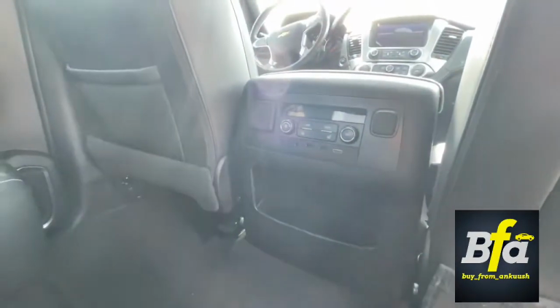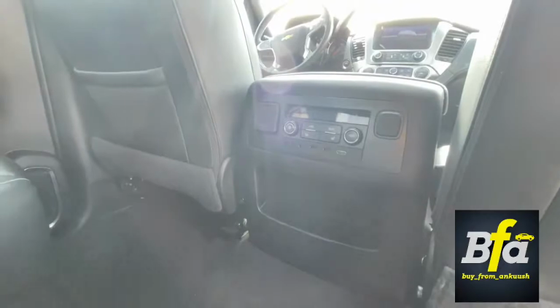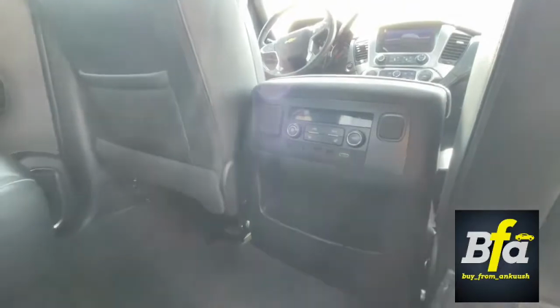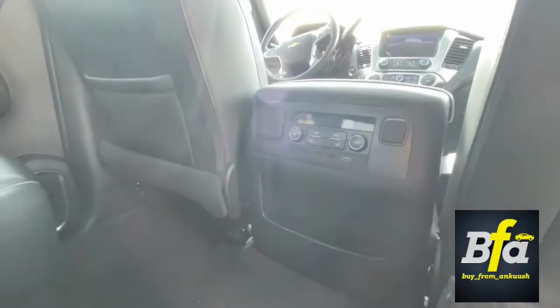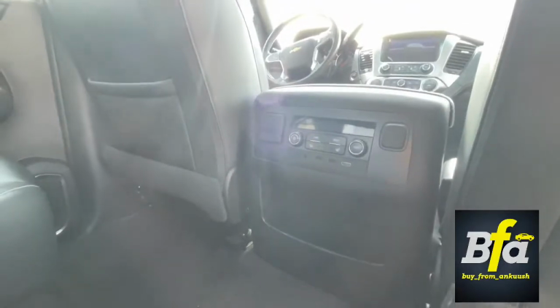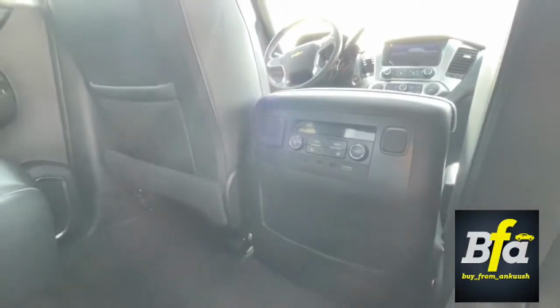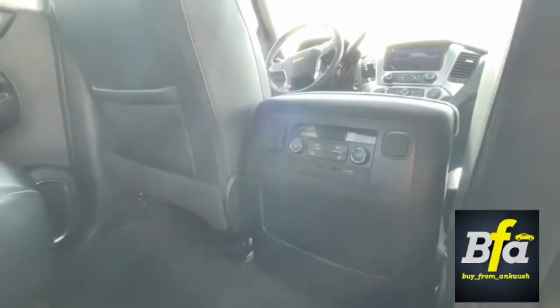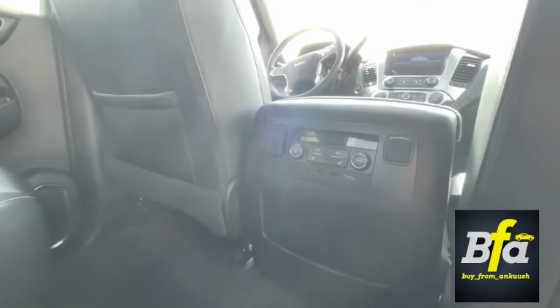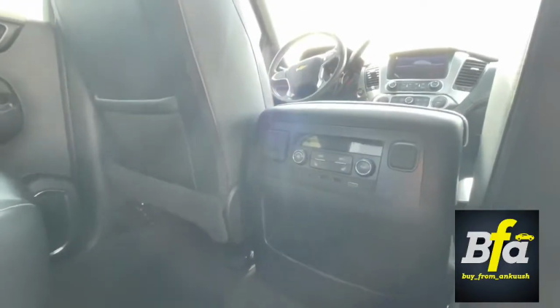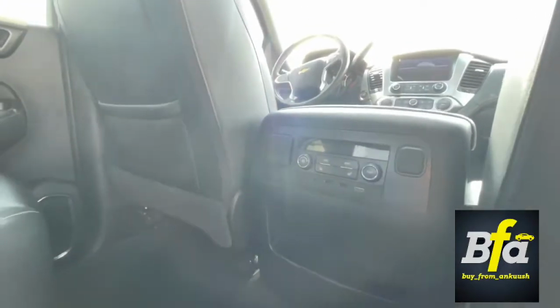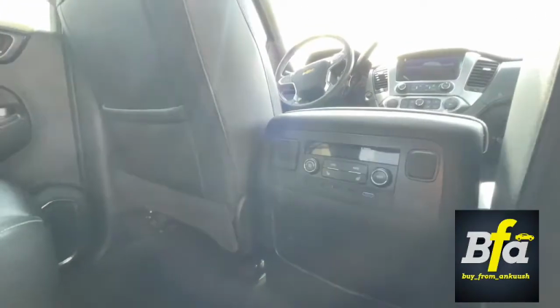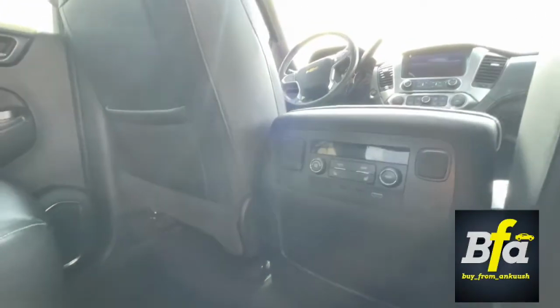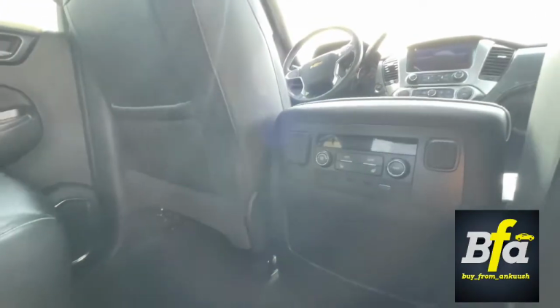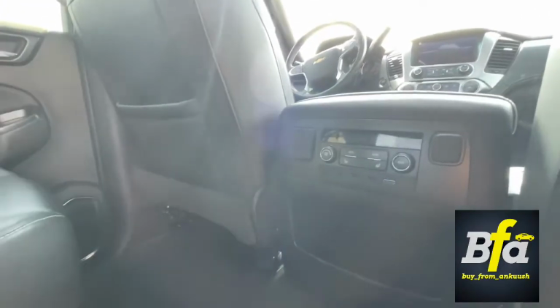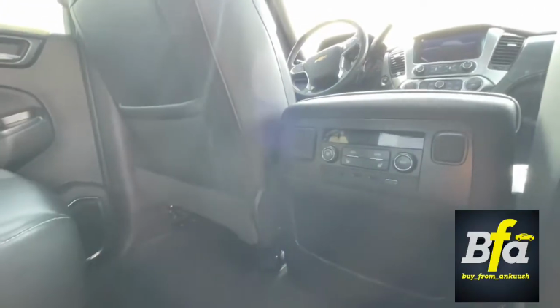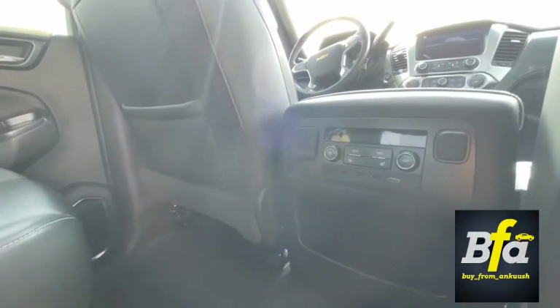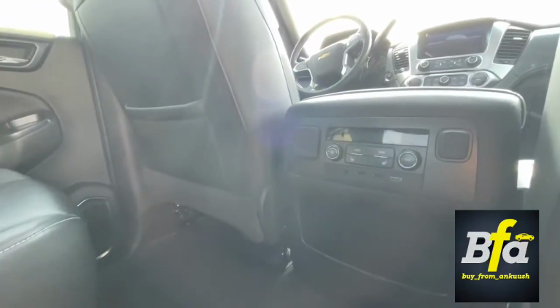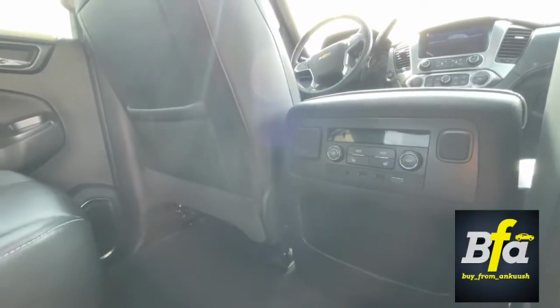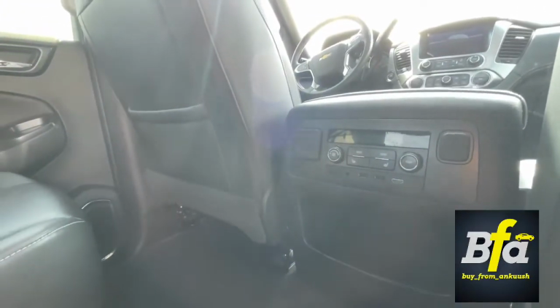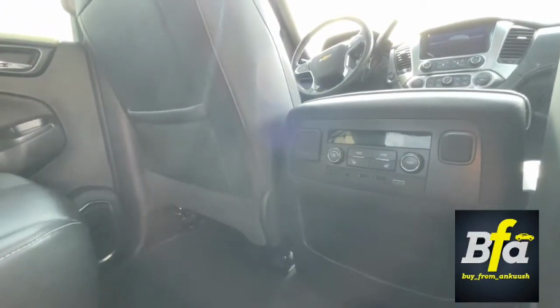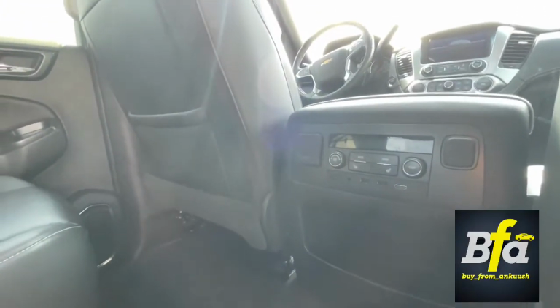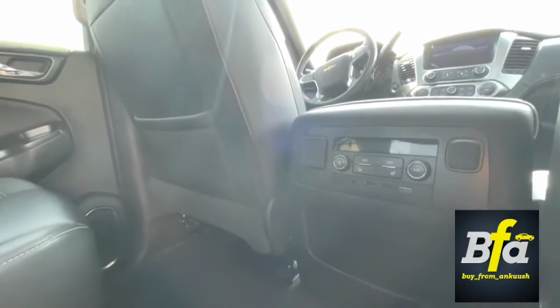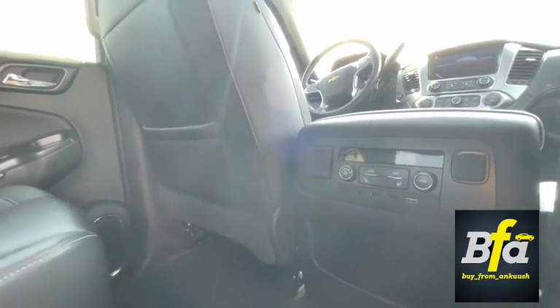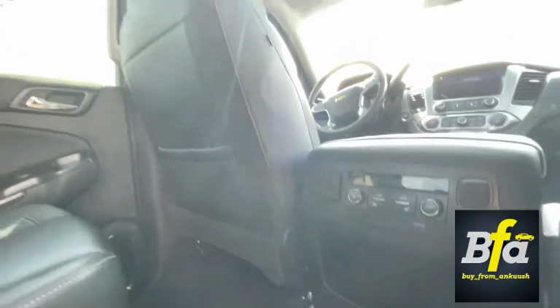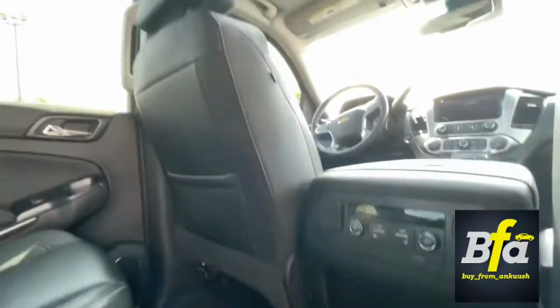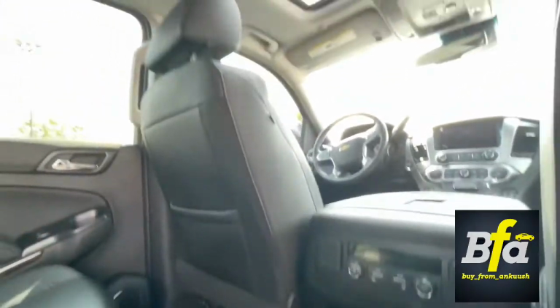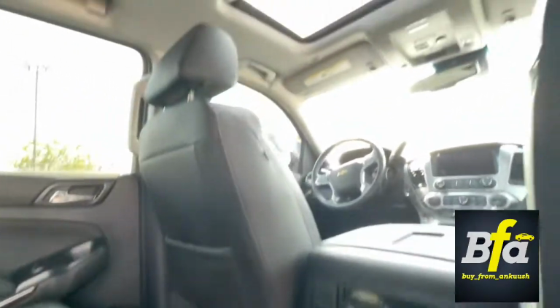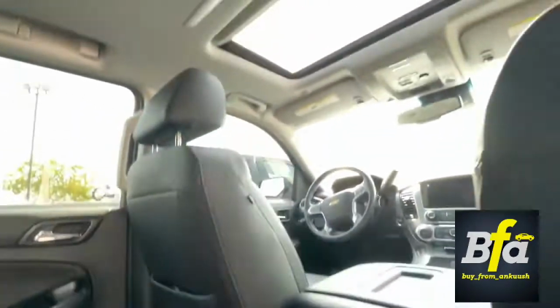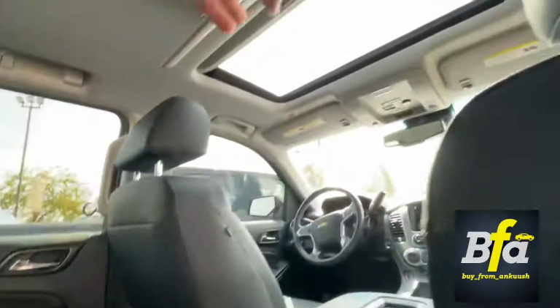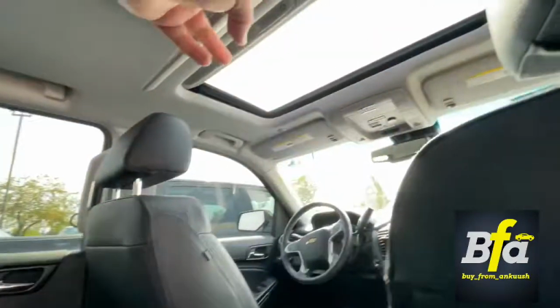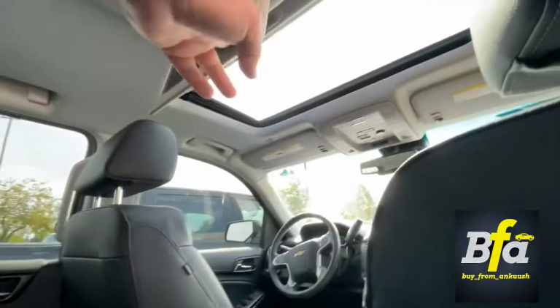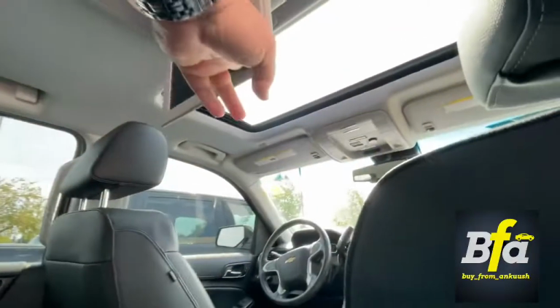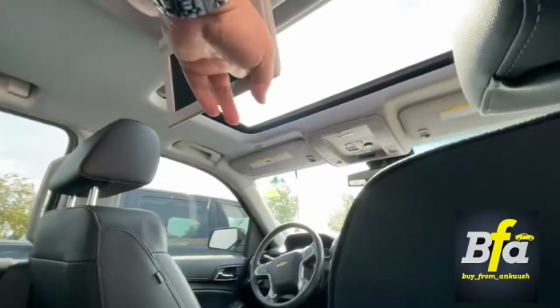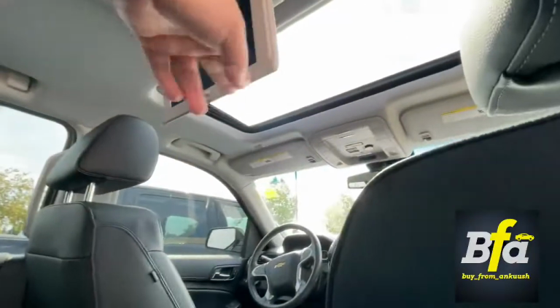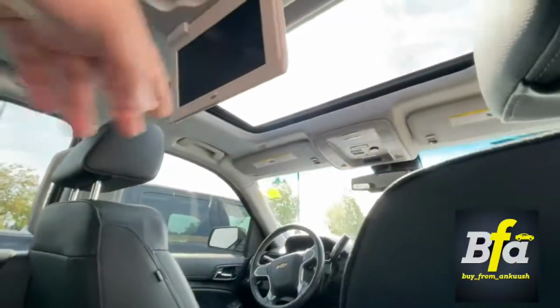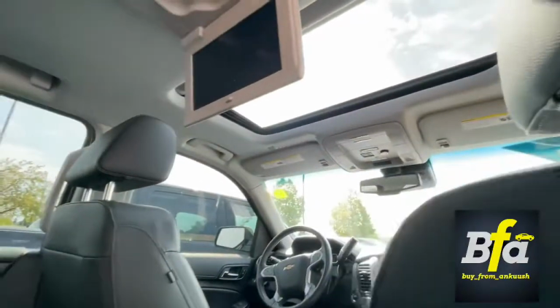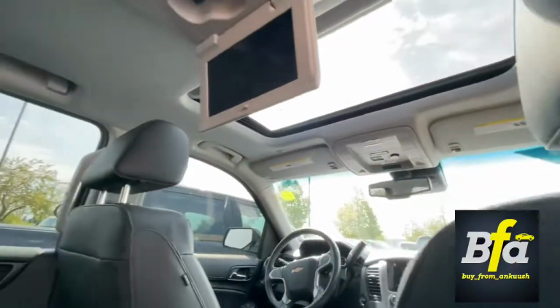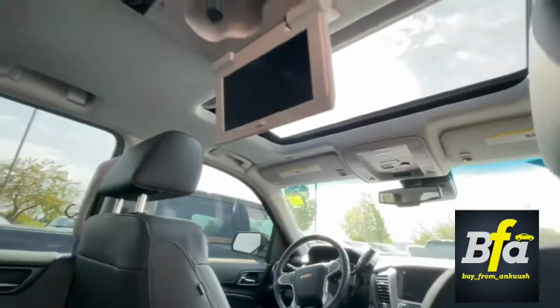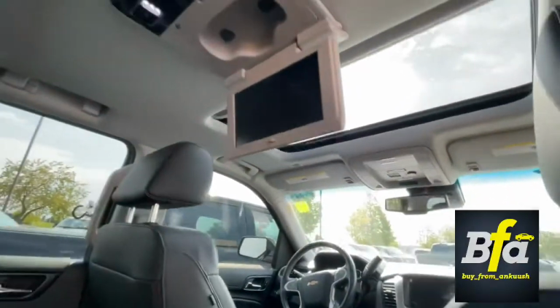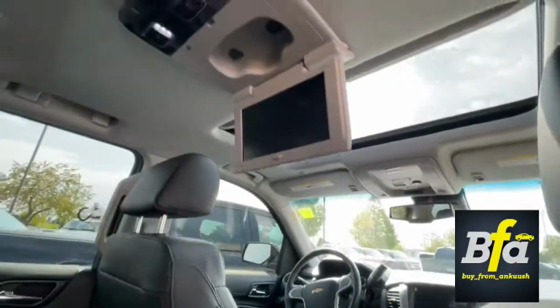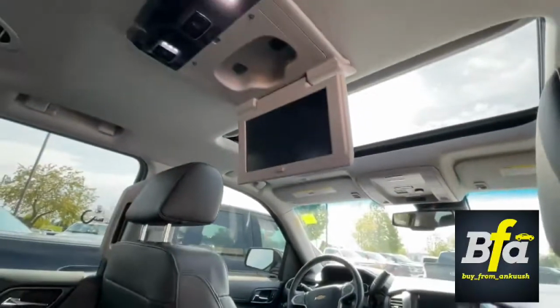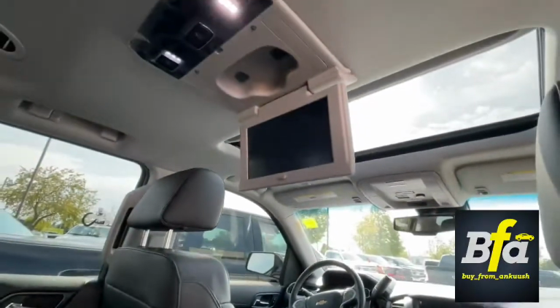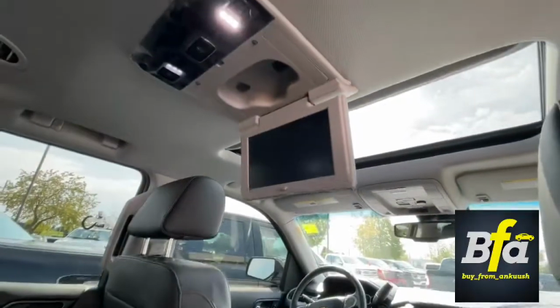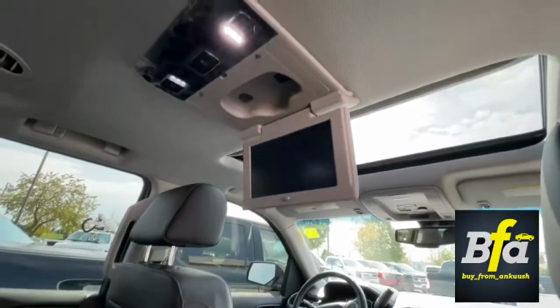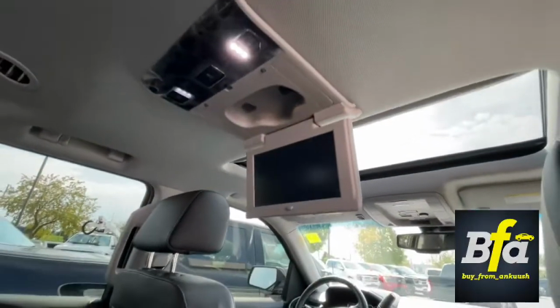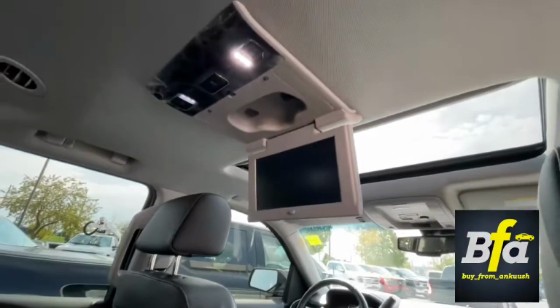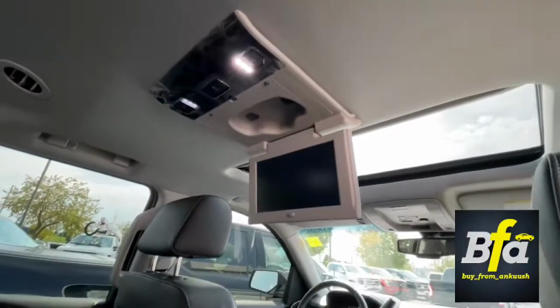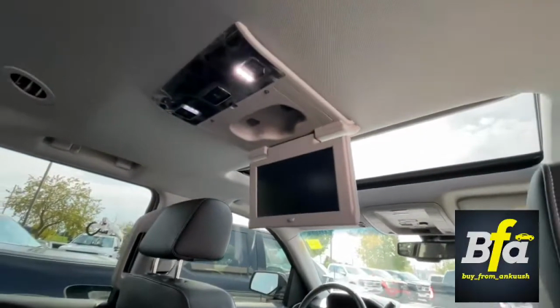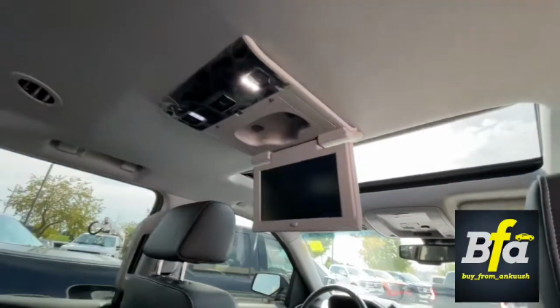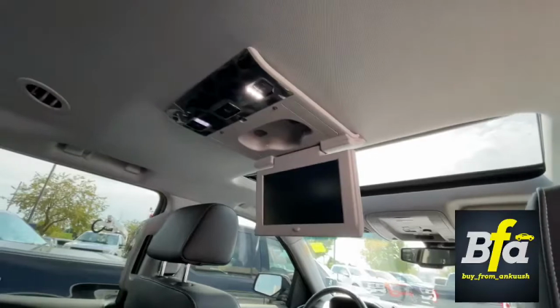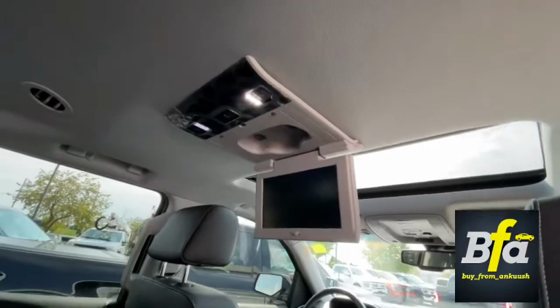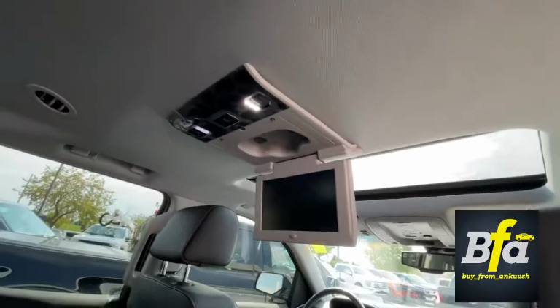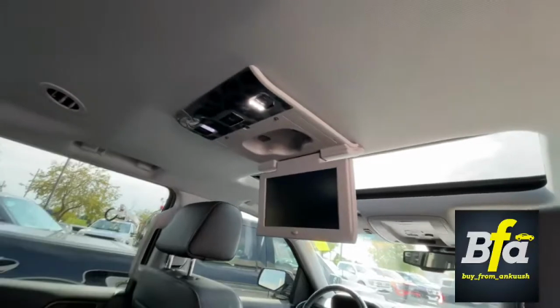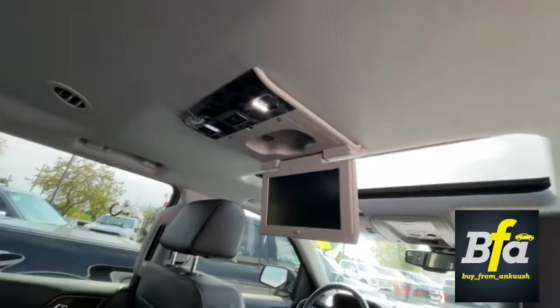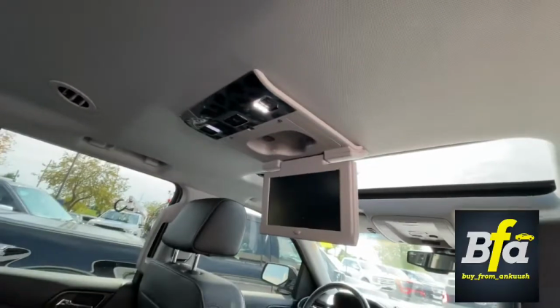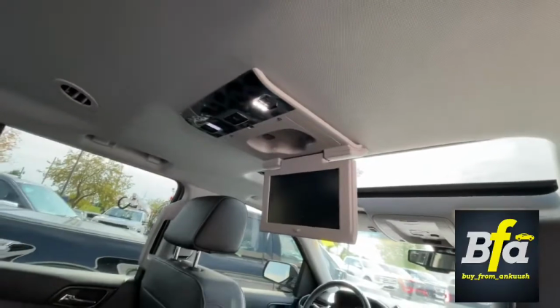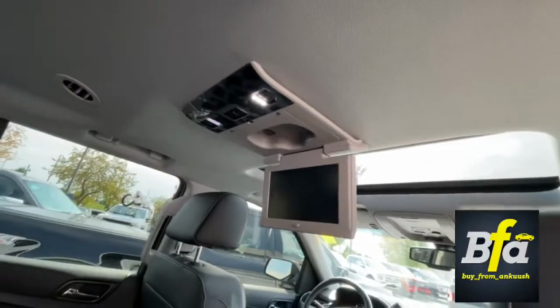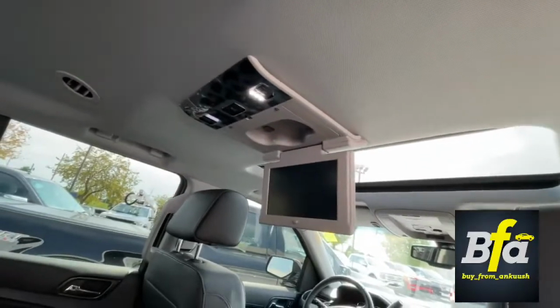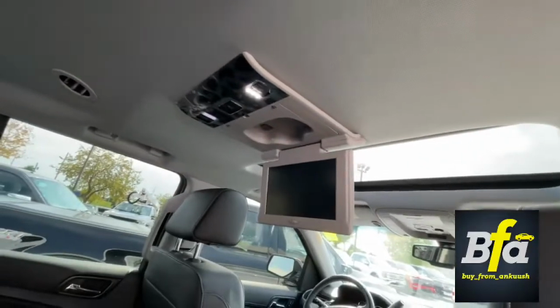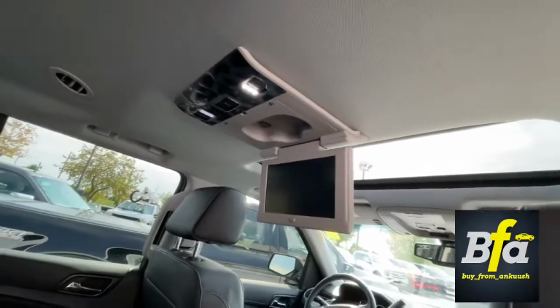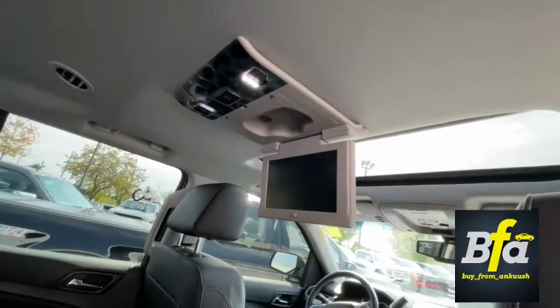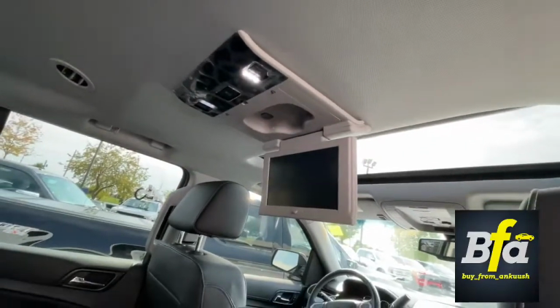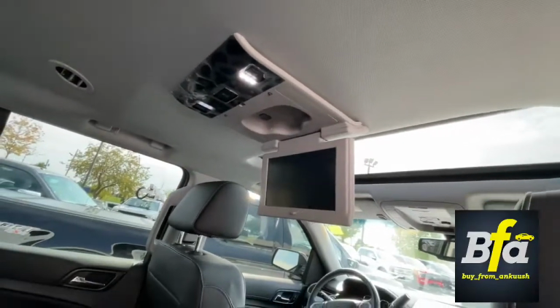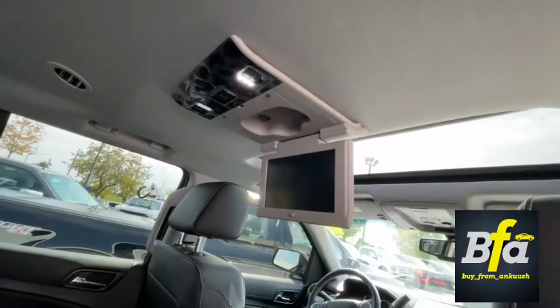It has something very cool — a DVD player. How cool is that?